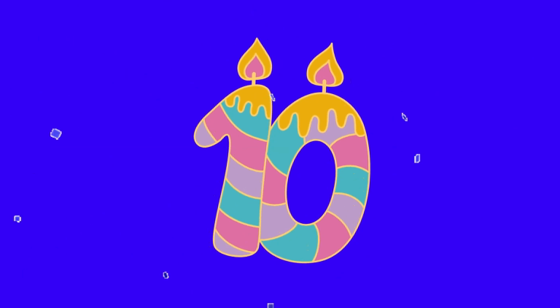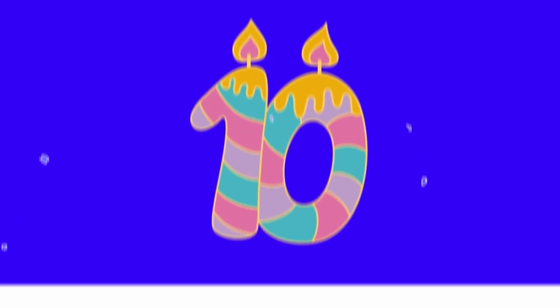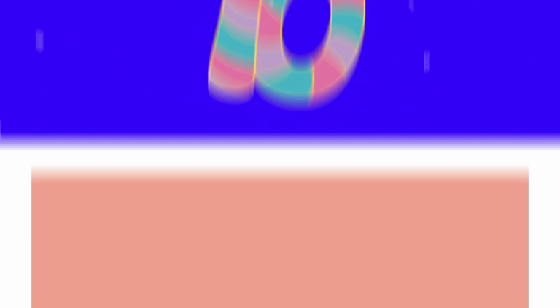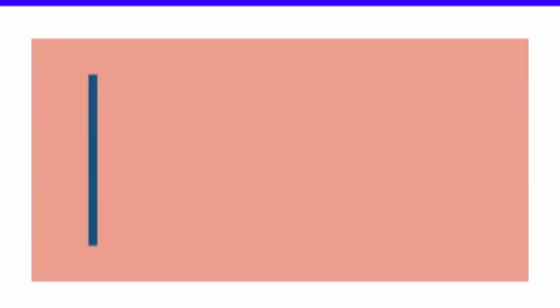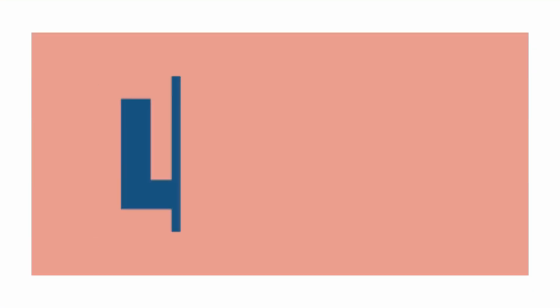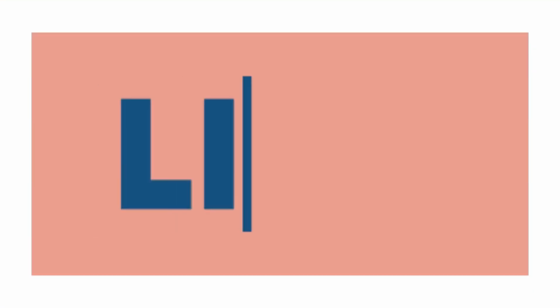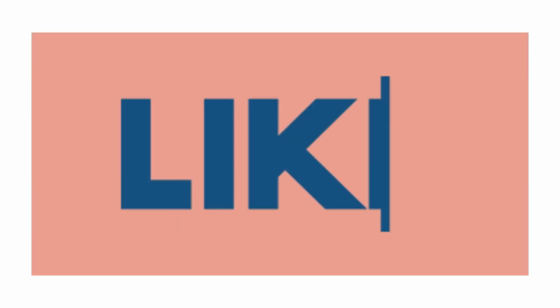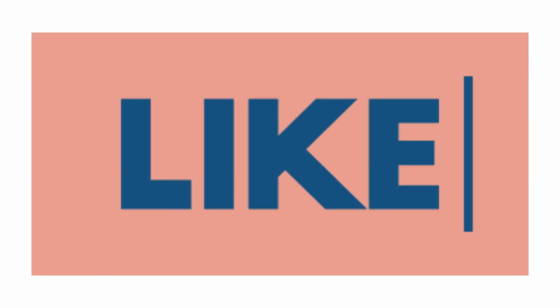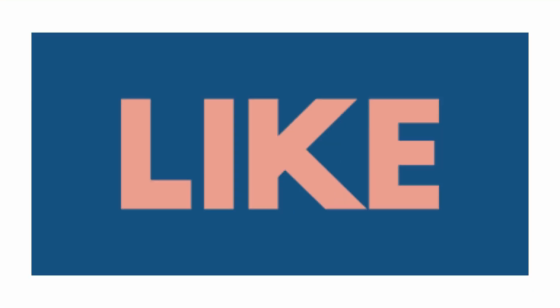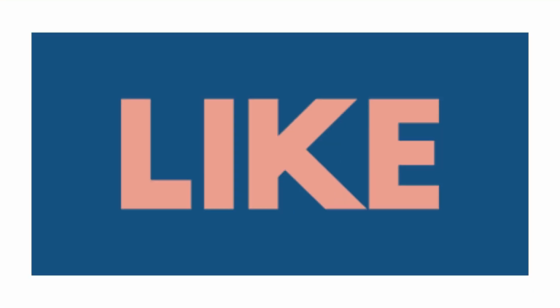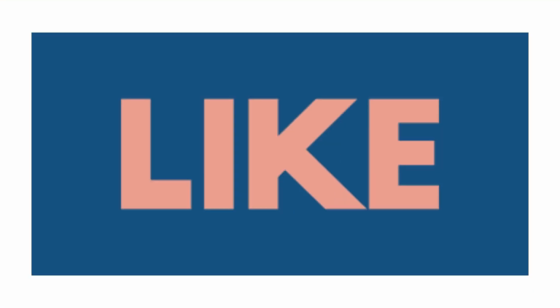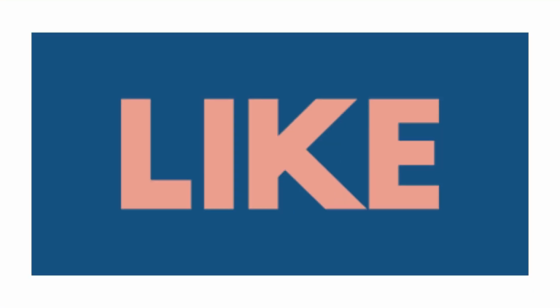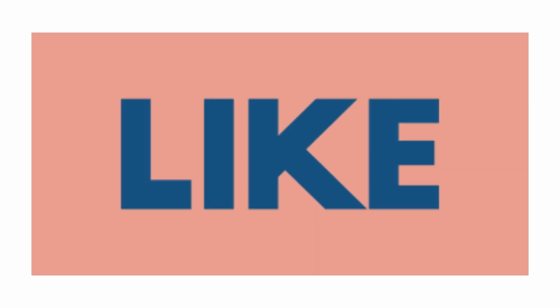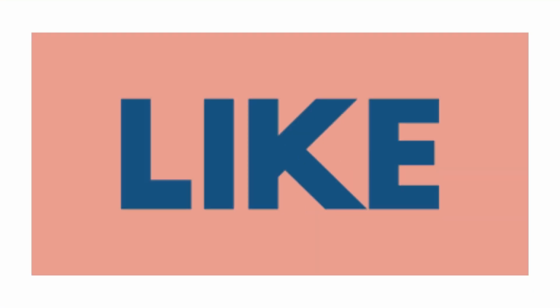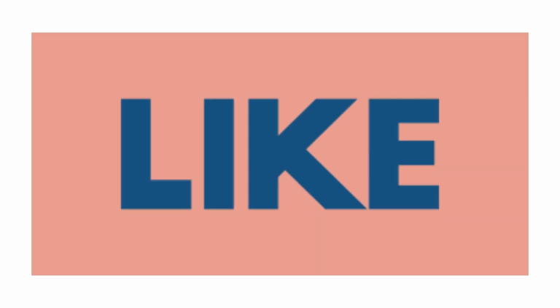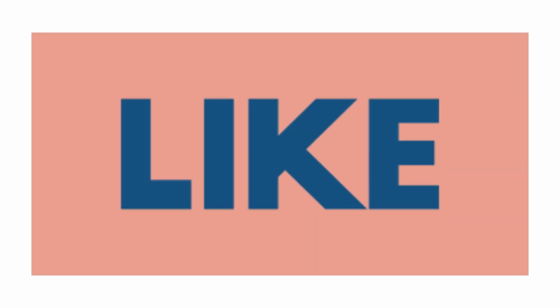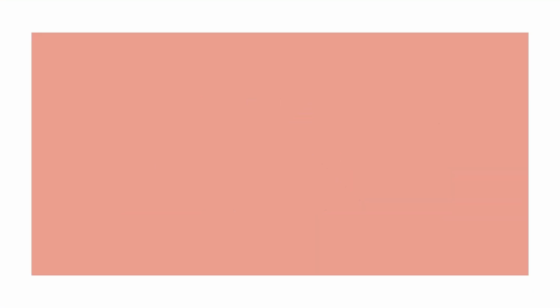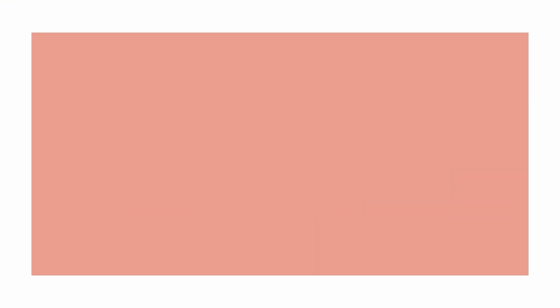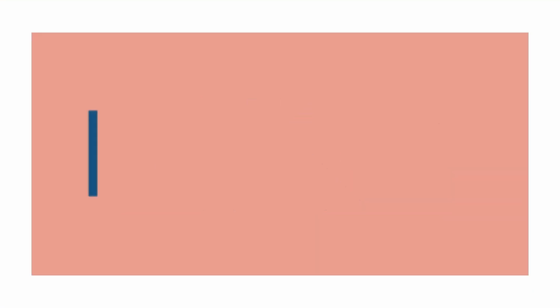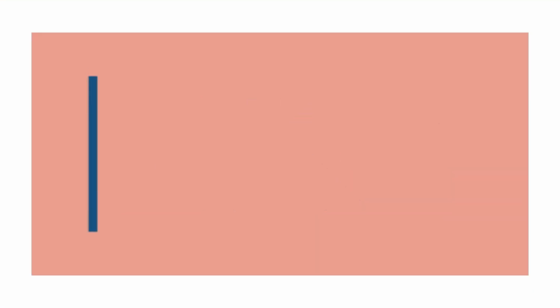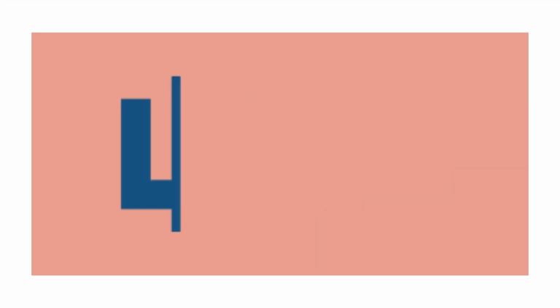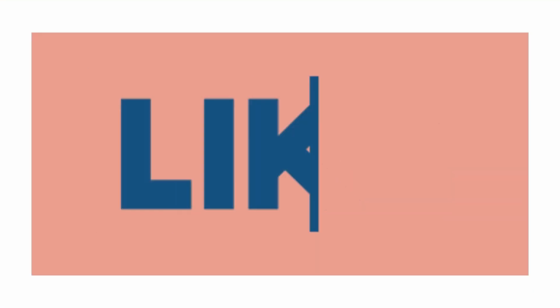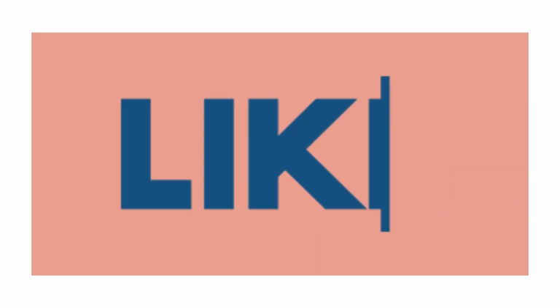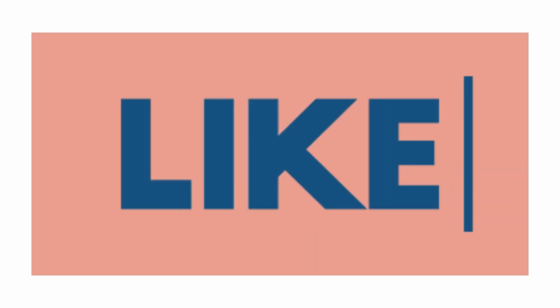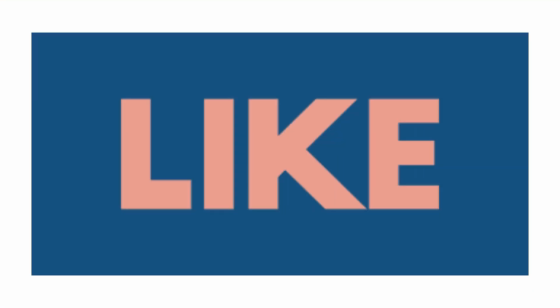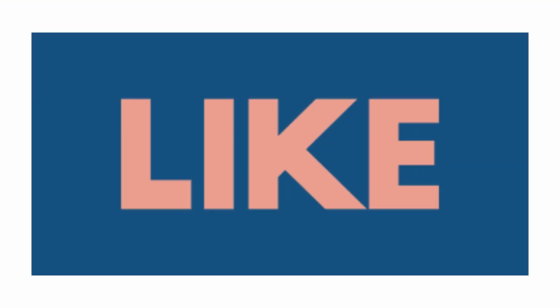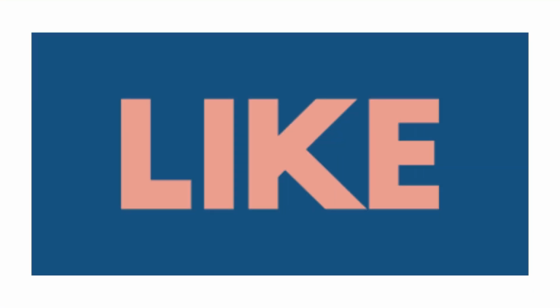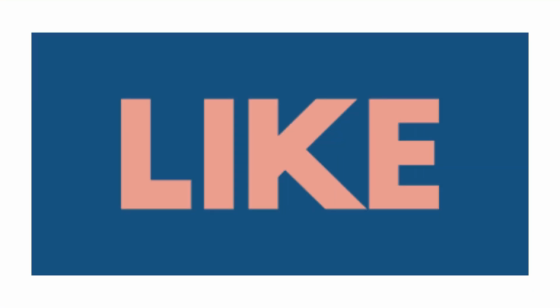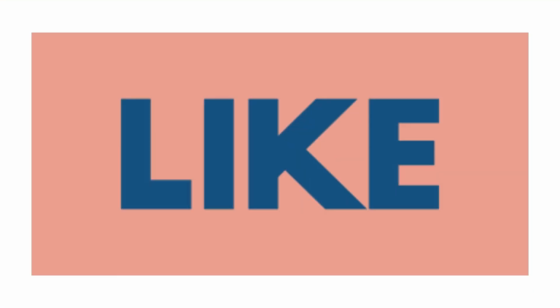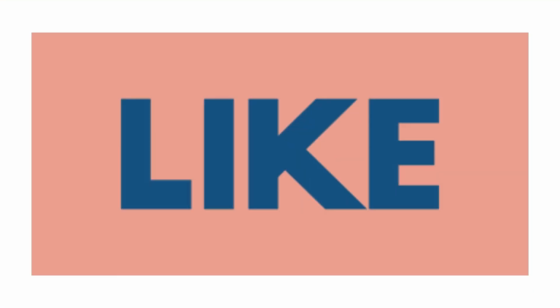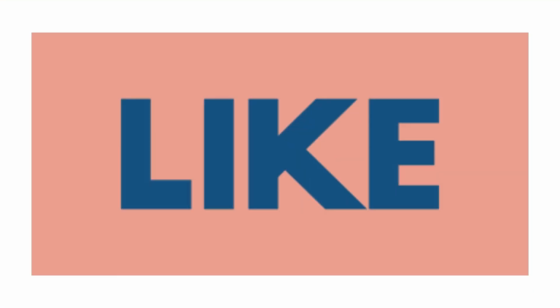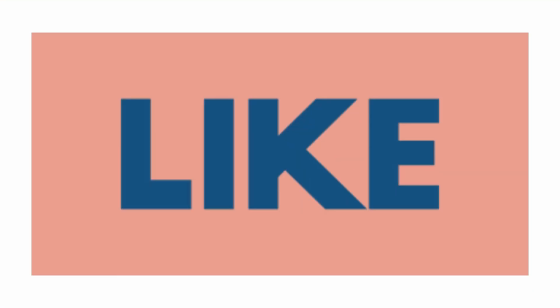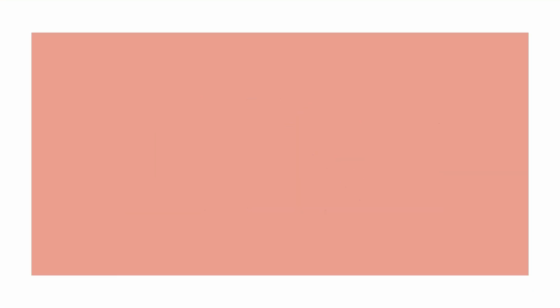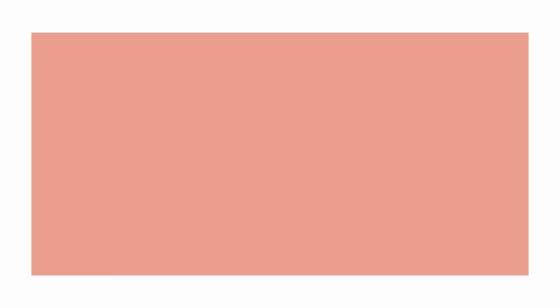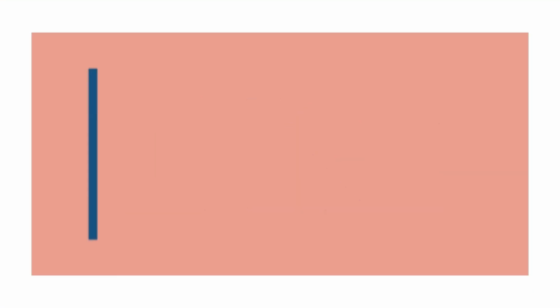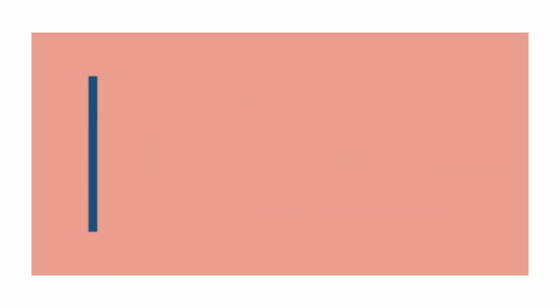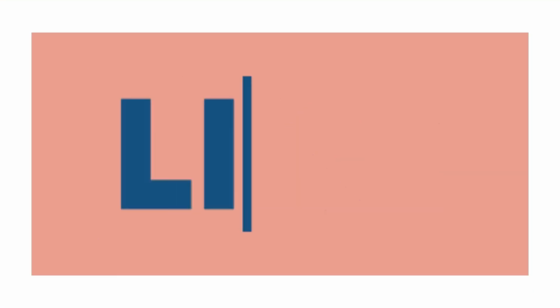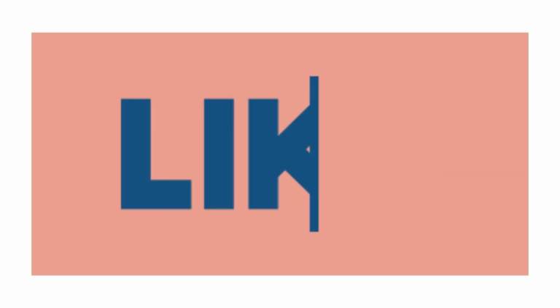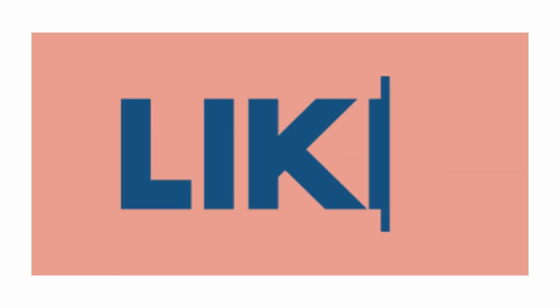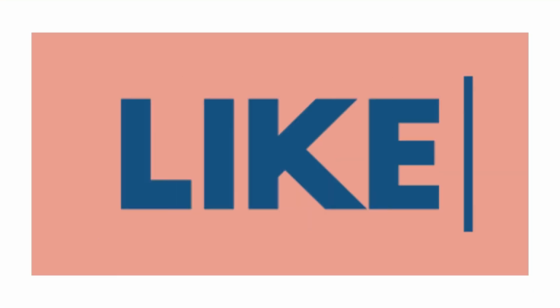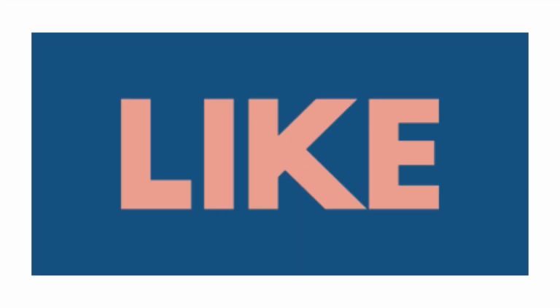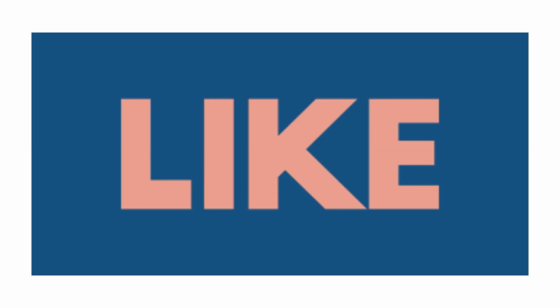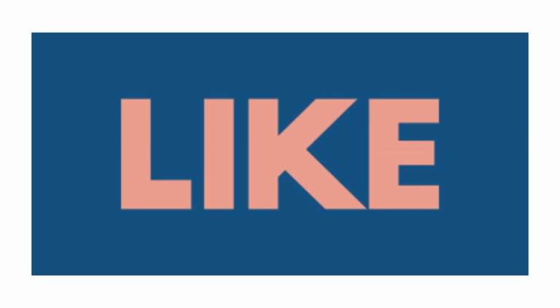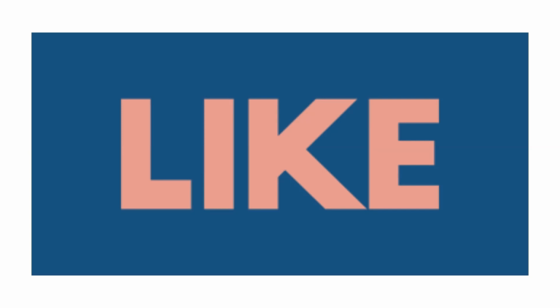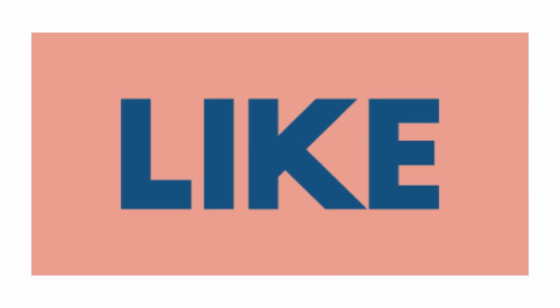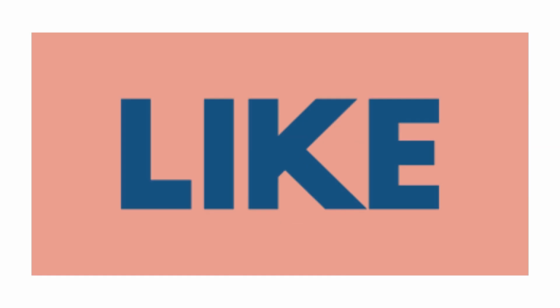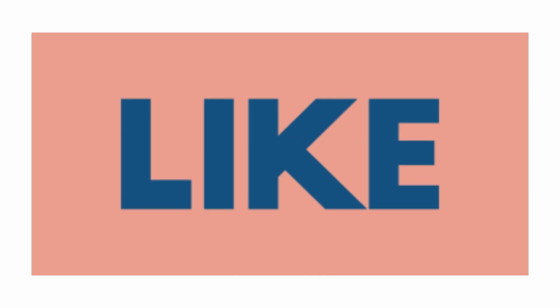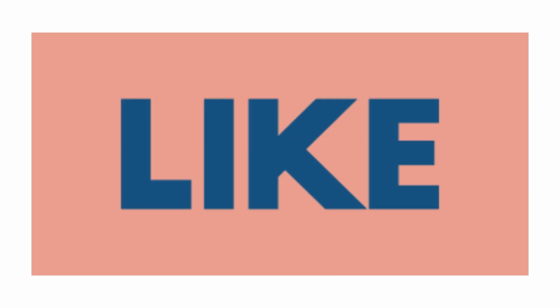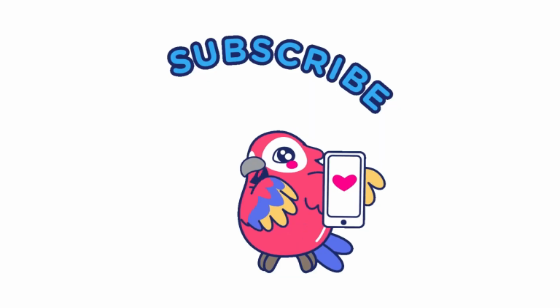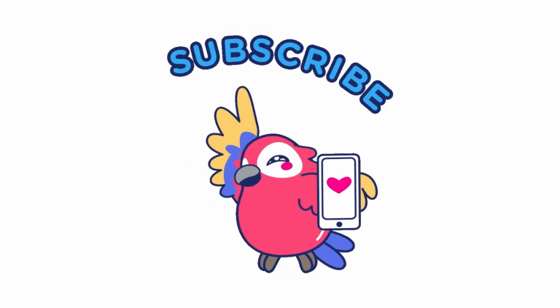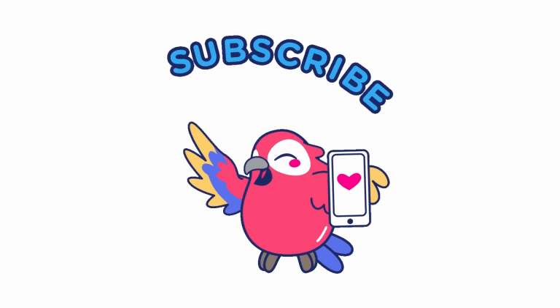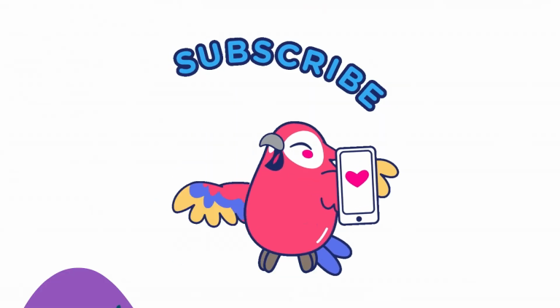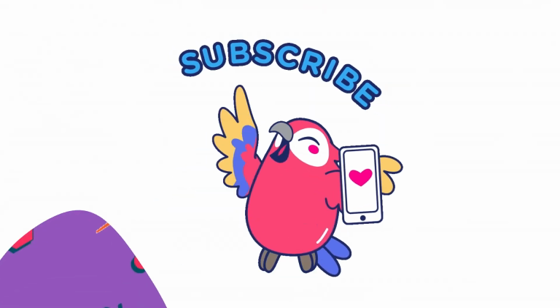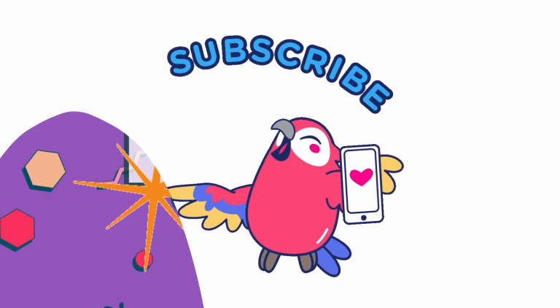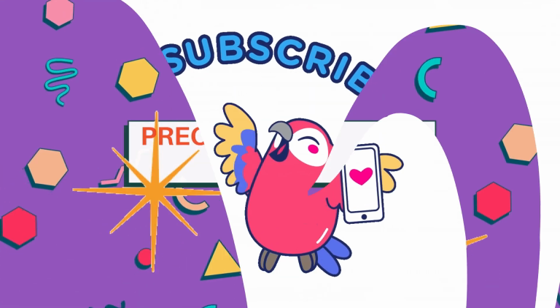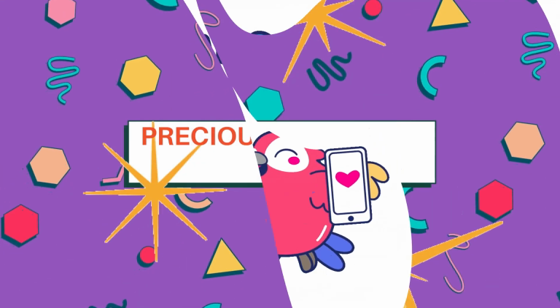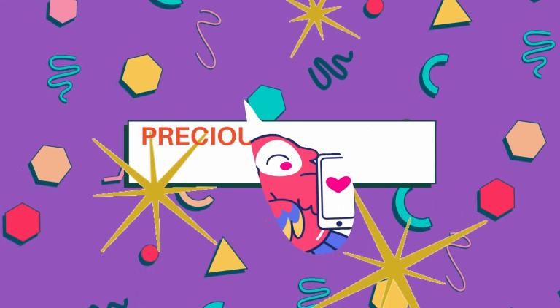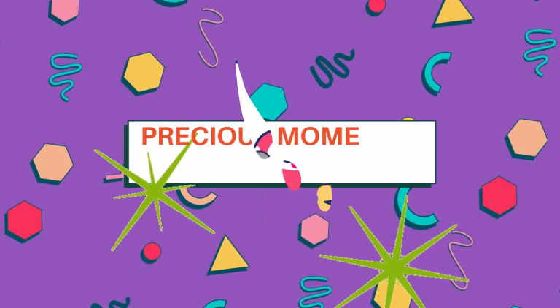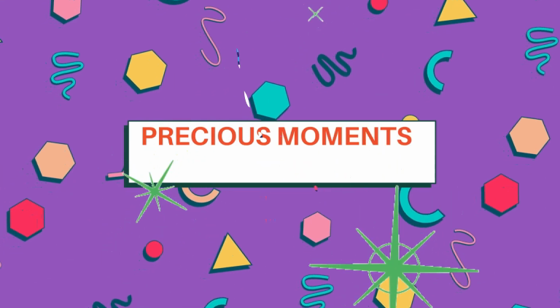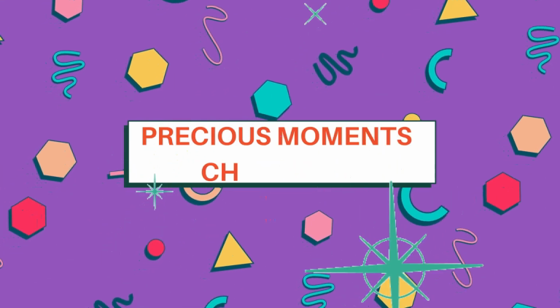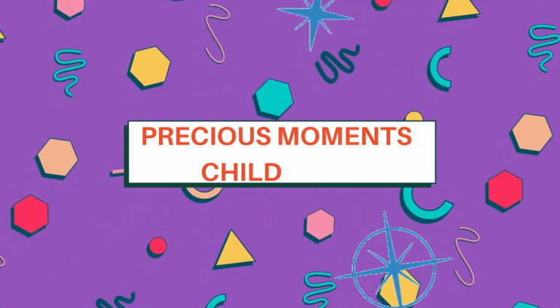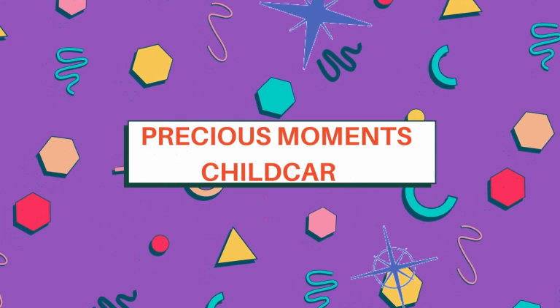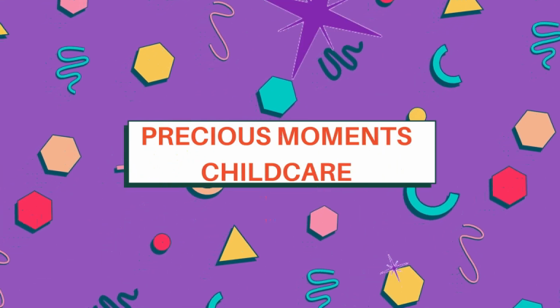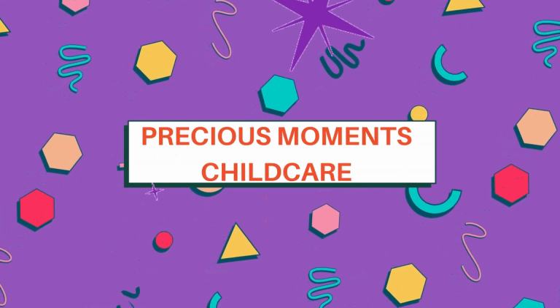Clap your hands! You did good. I'm so proud of you. Keep counting!